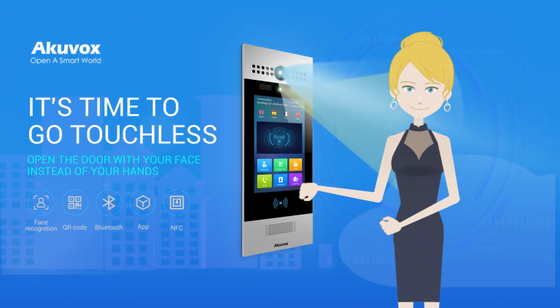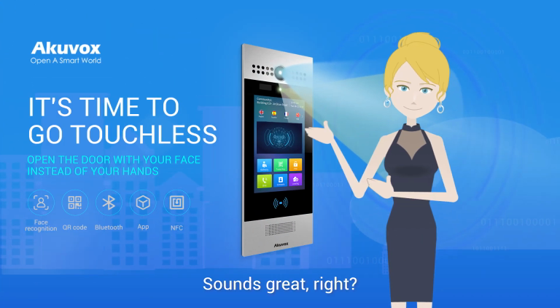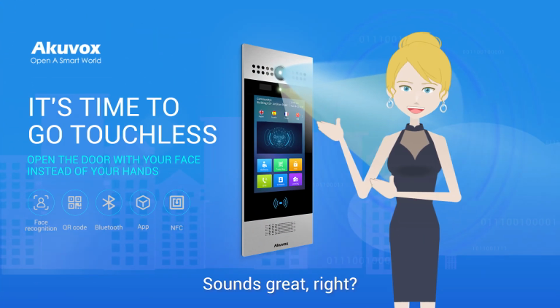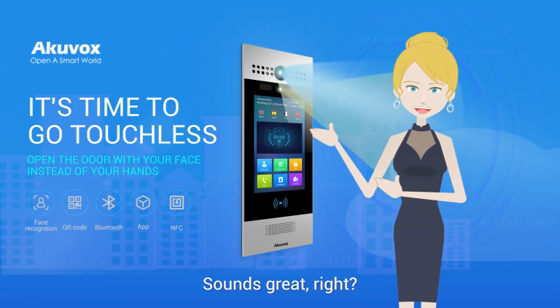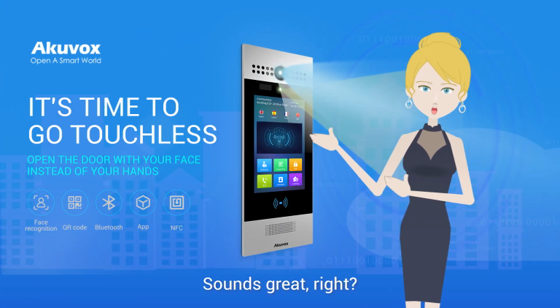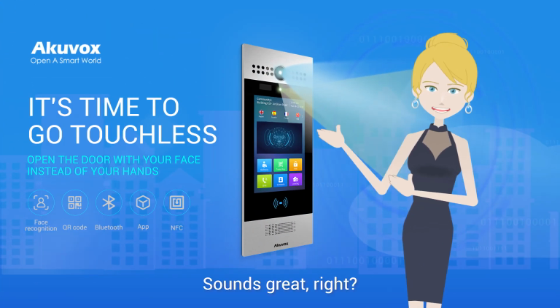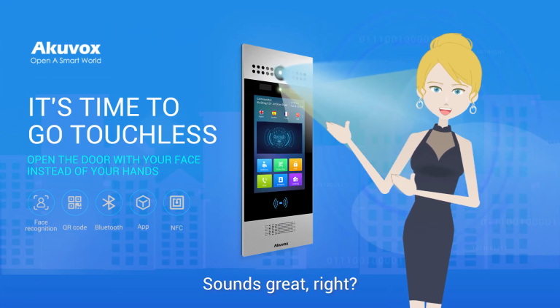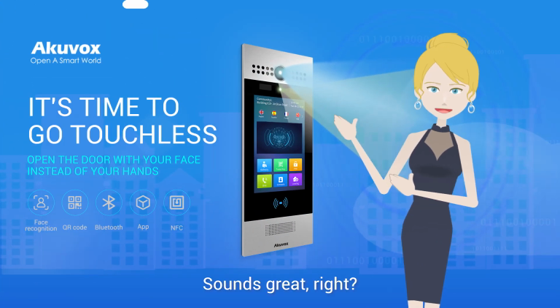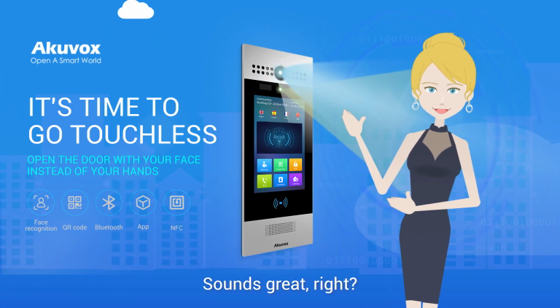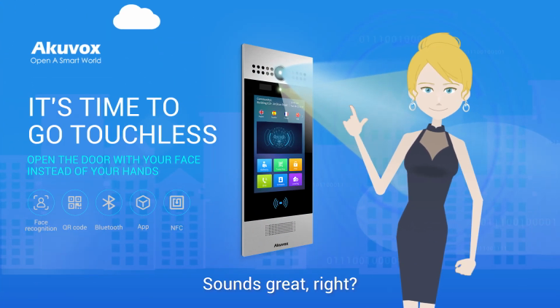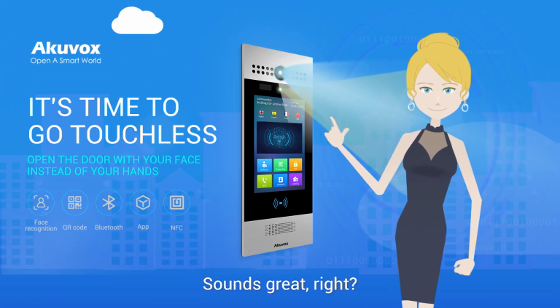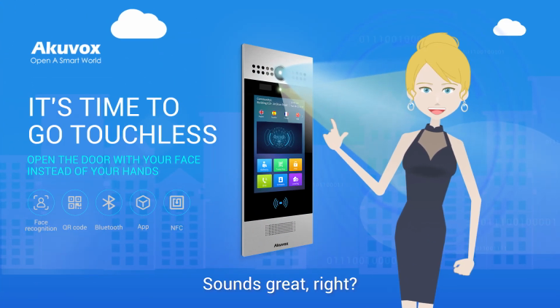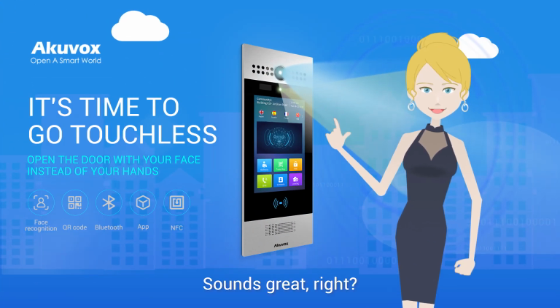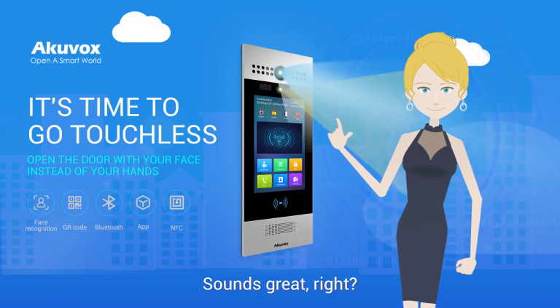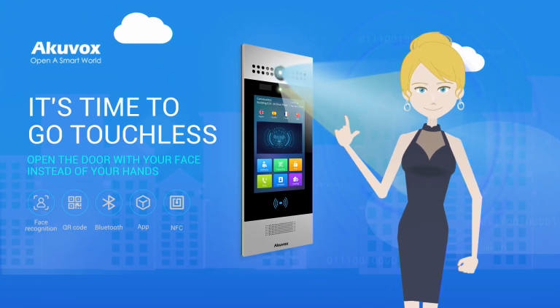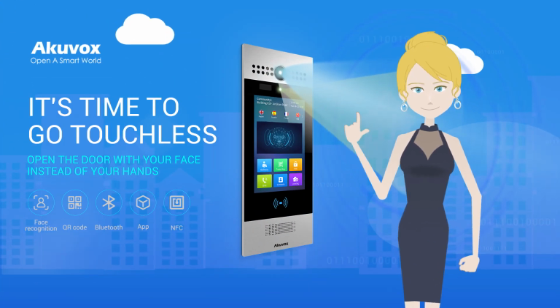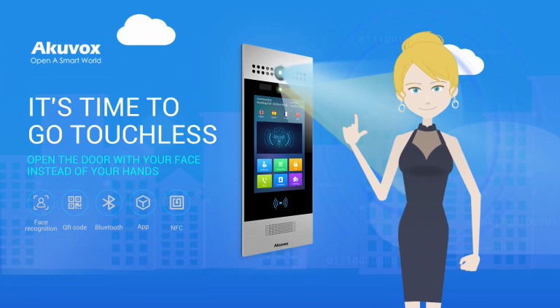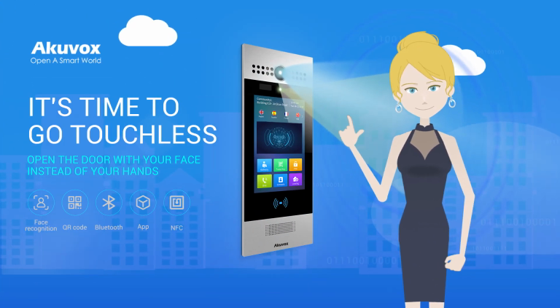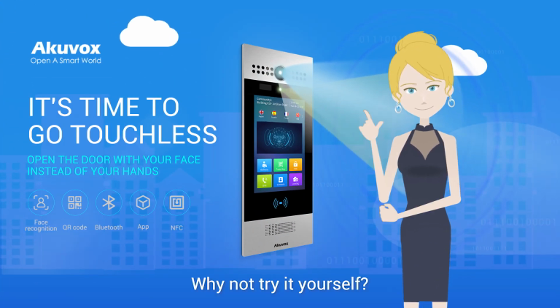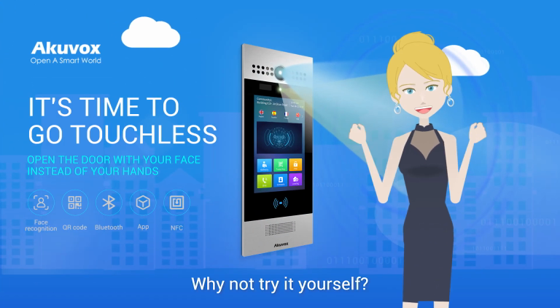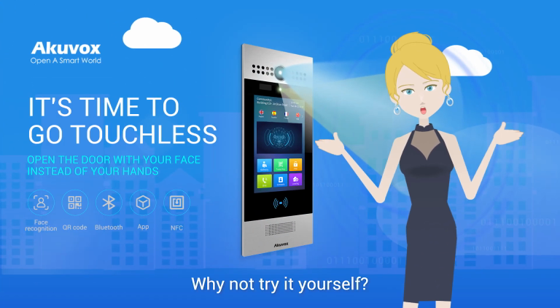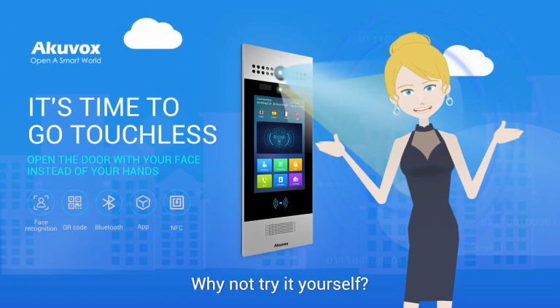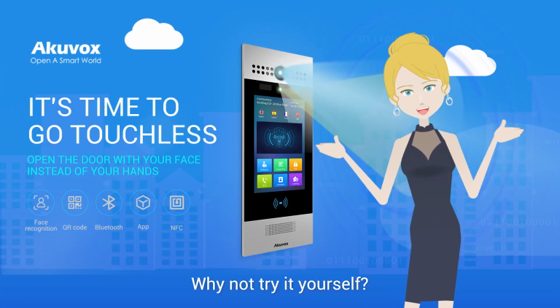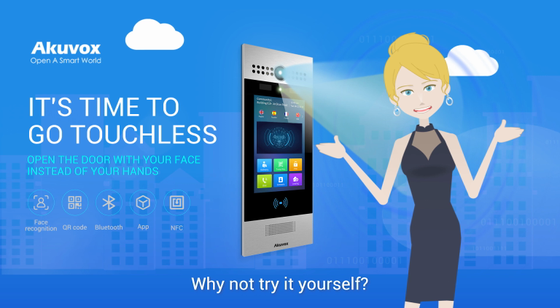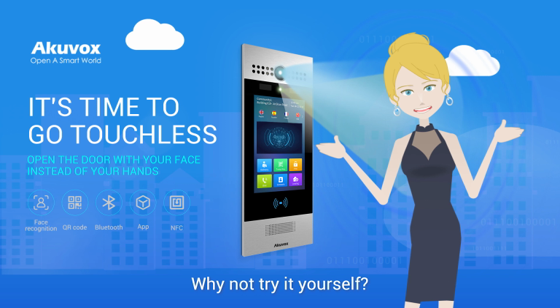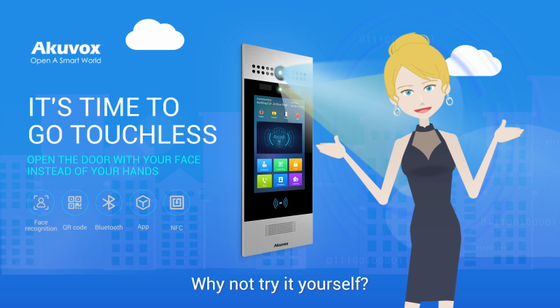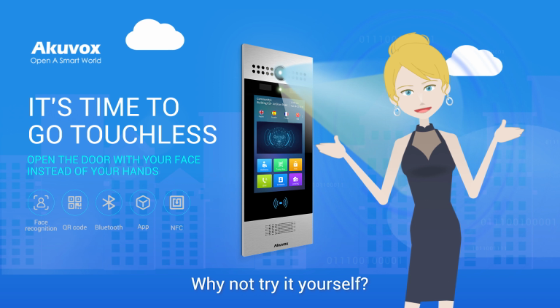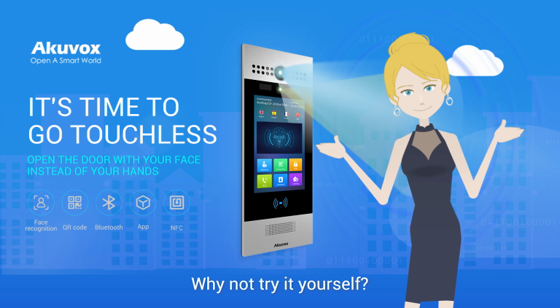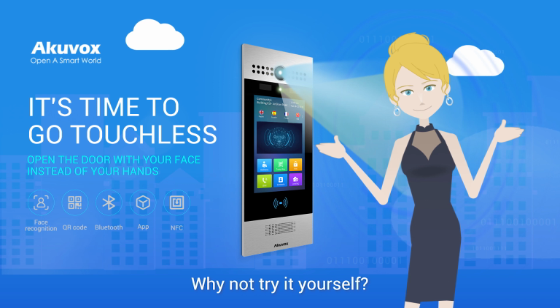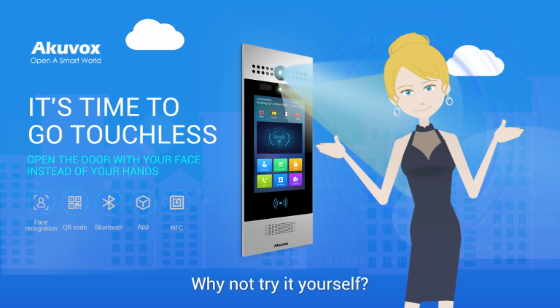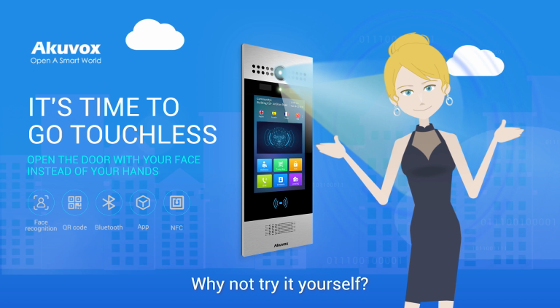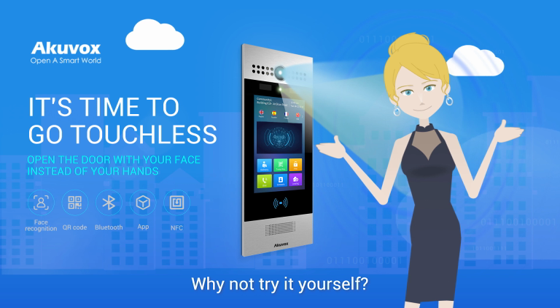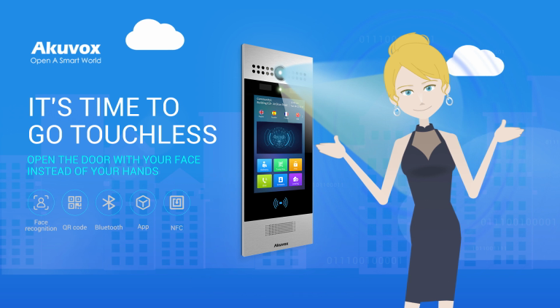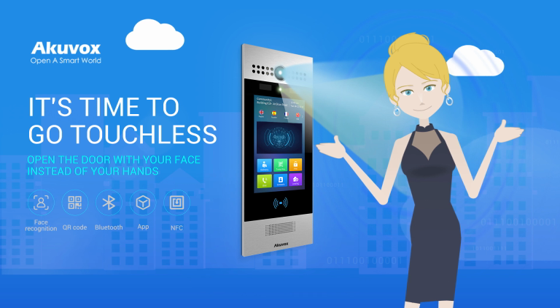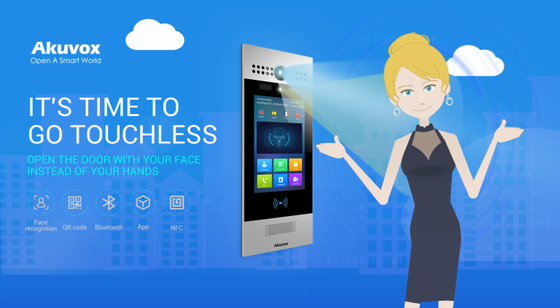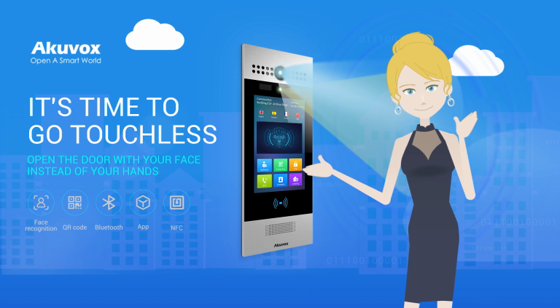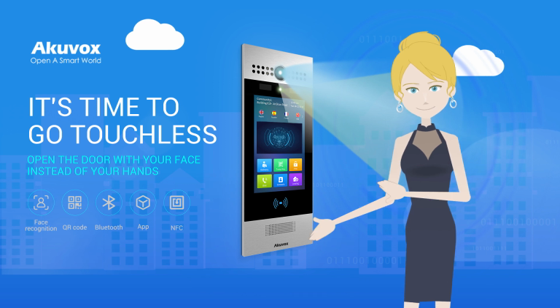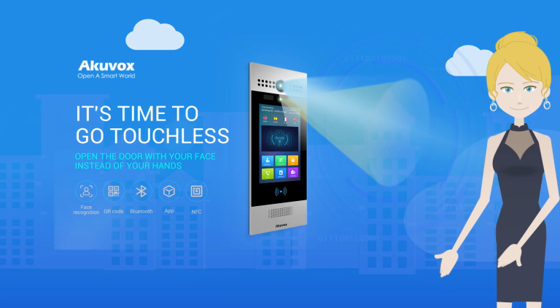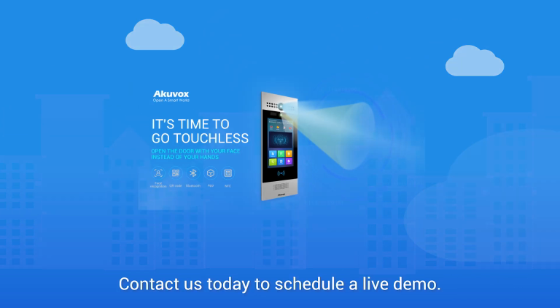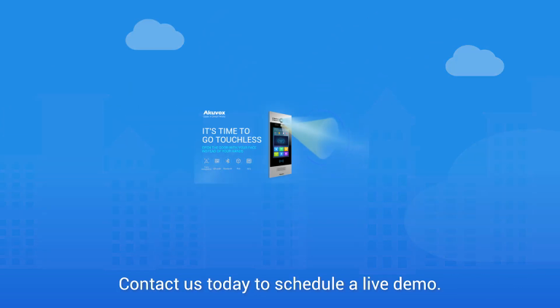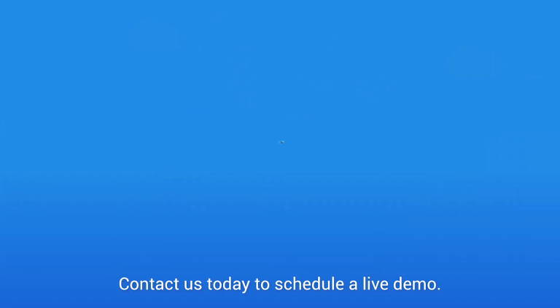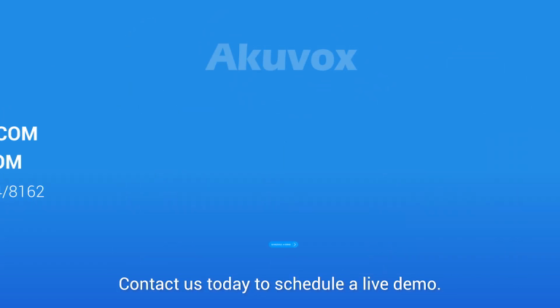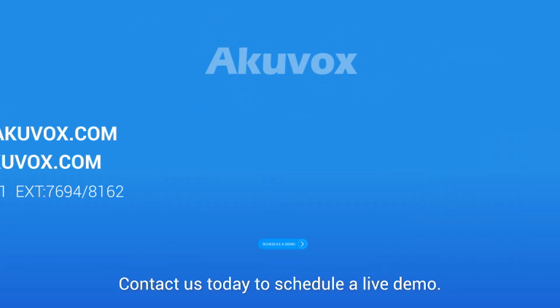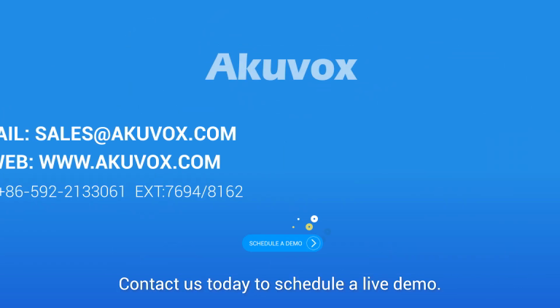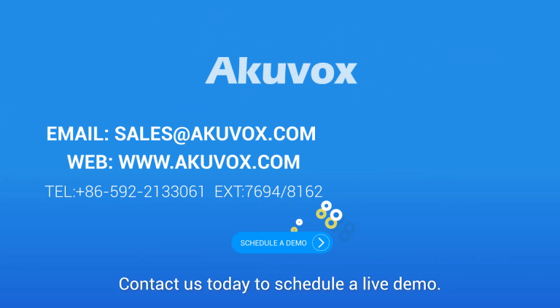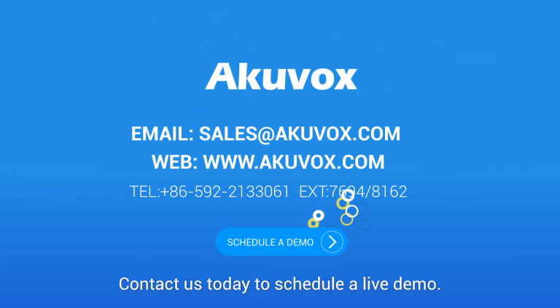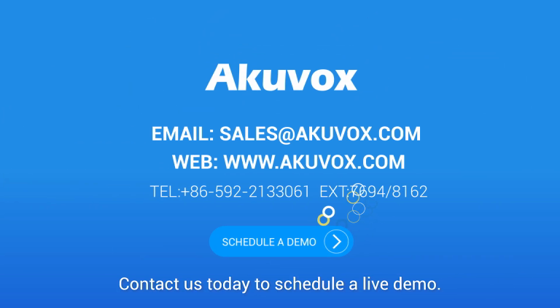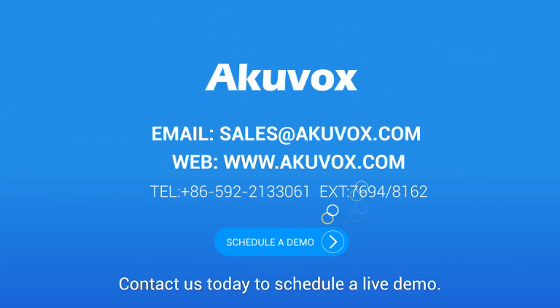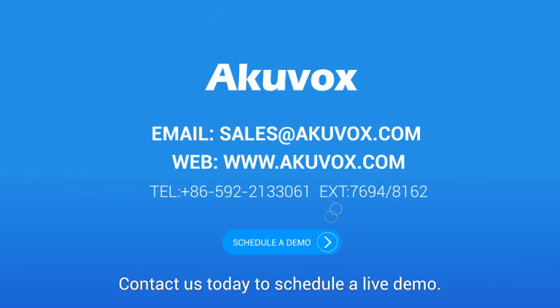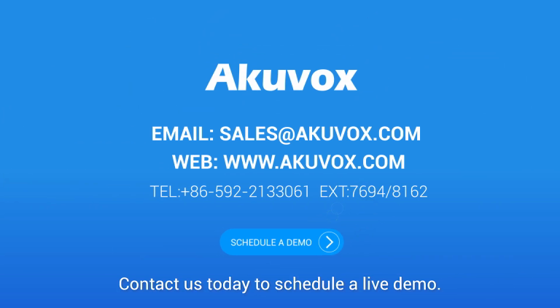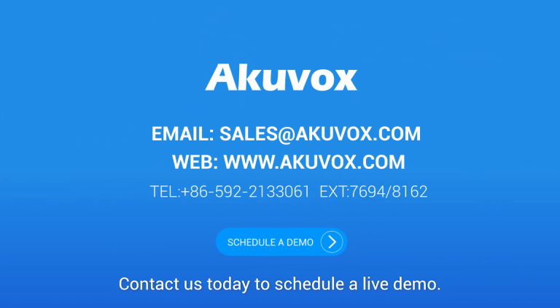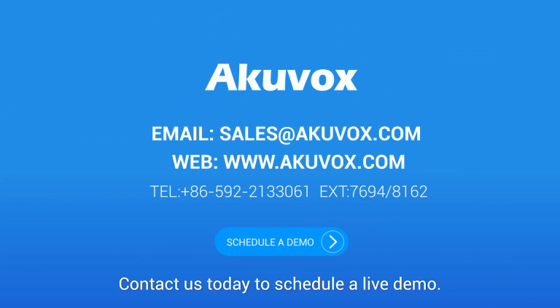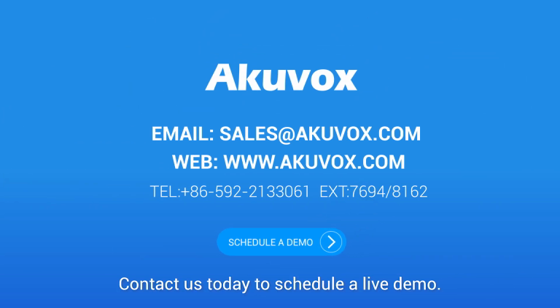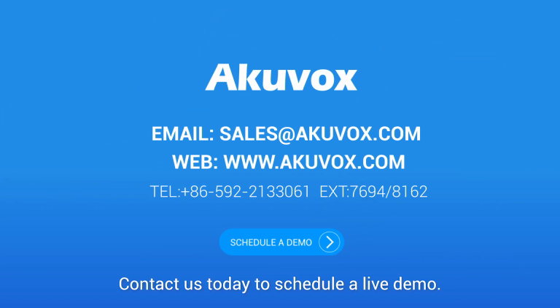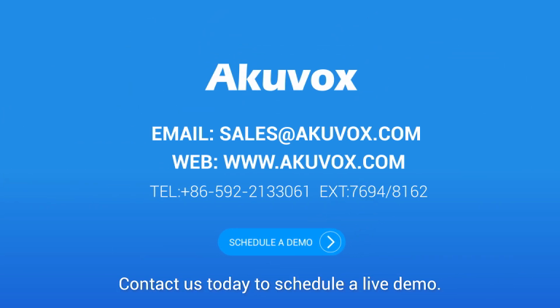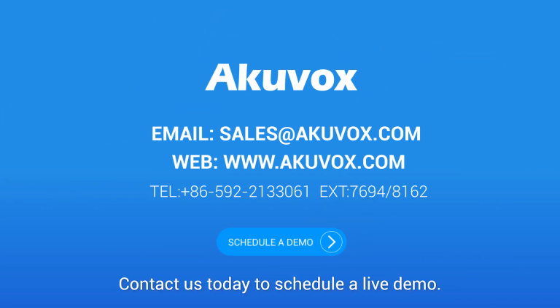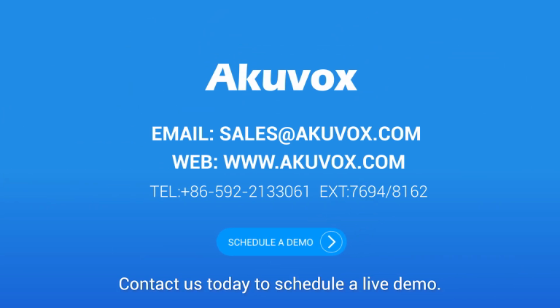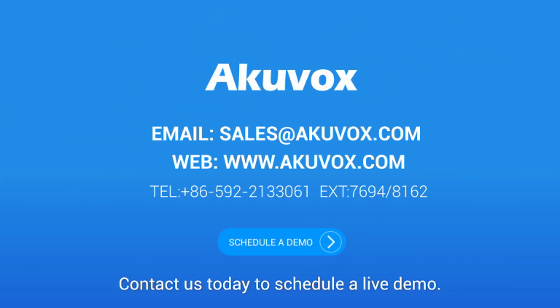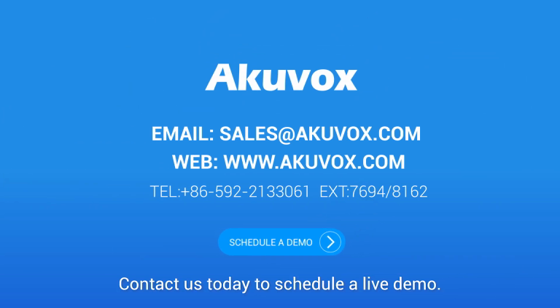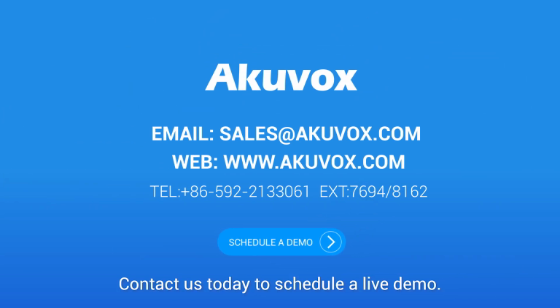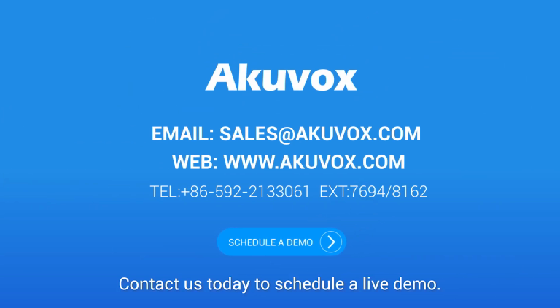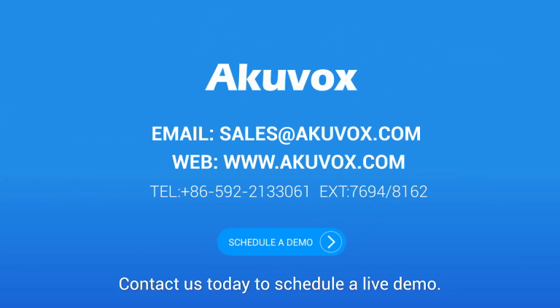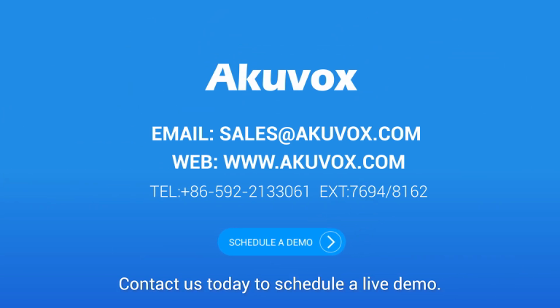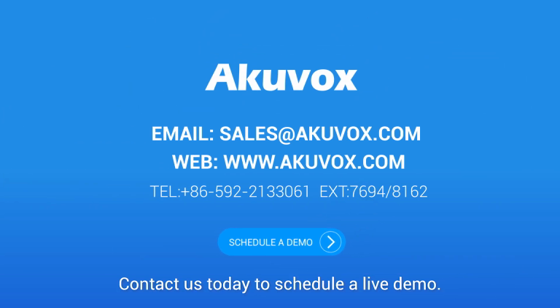Sounds great, right? Why not try it yourself? Contact us today to schedule a live demo.